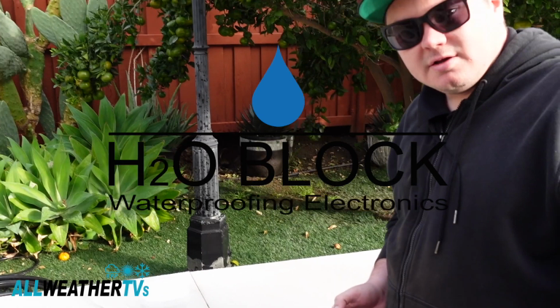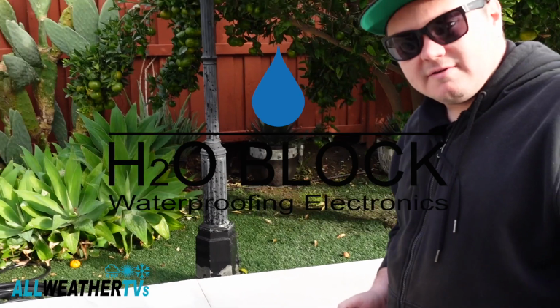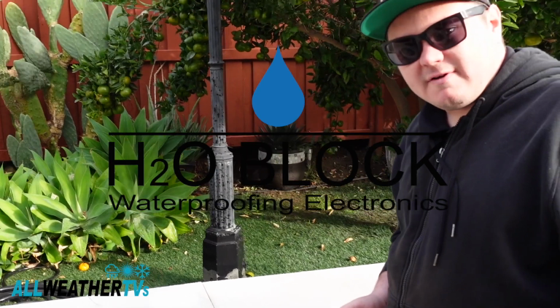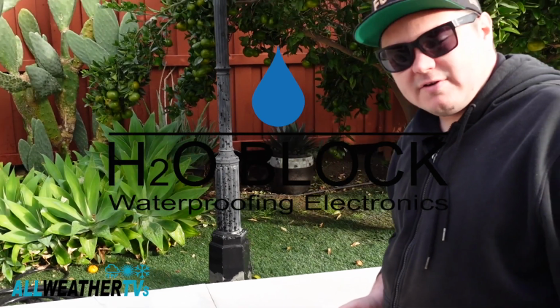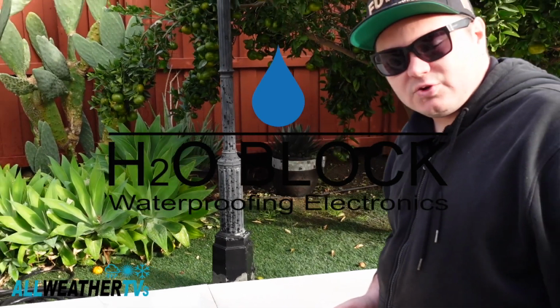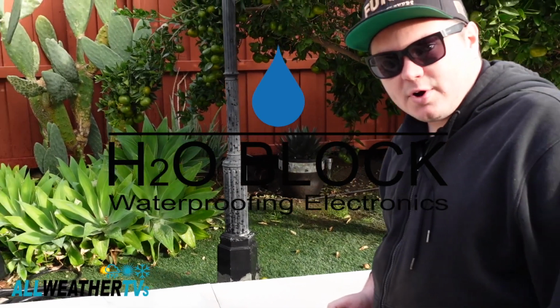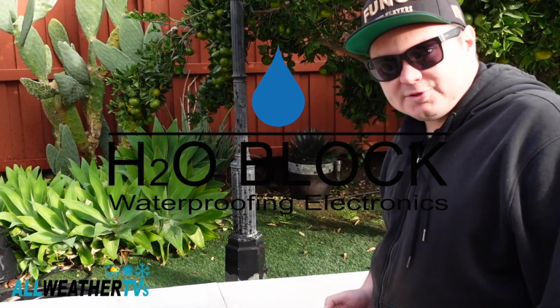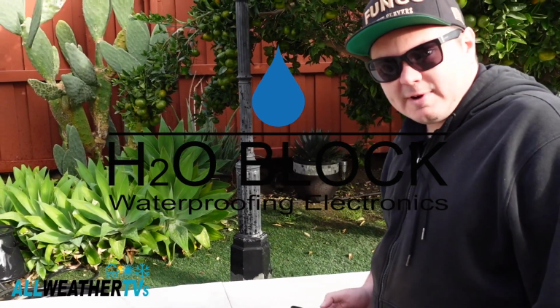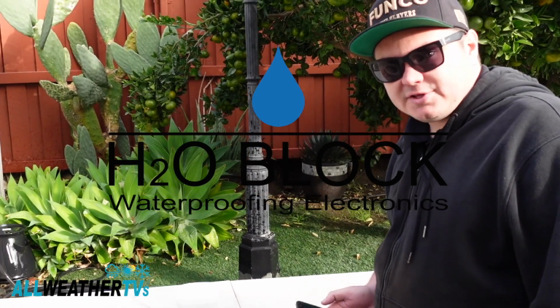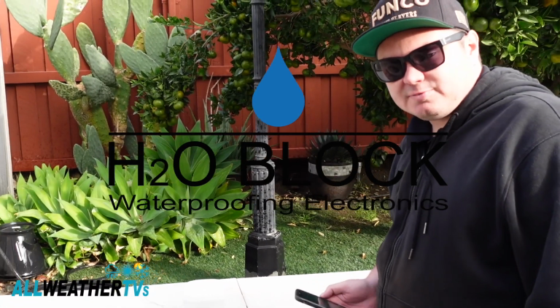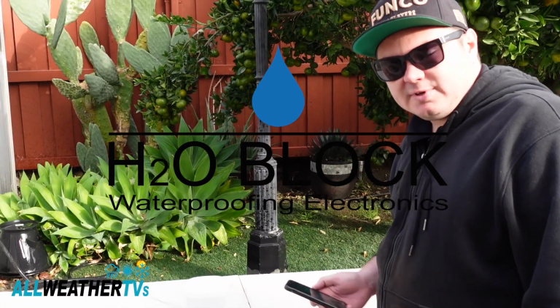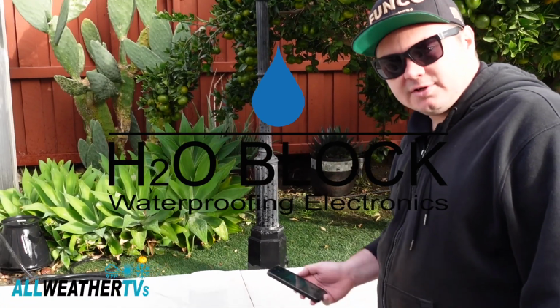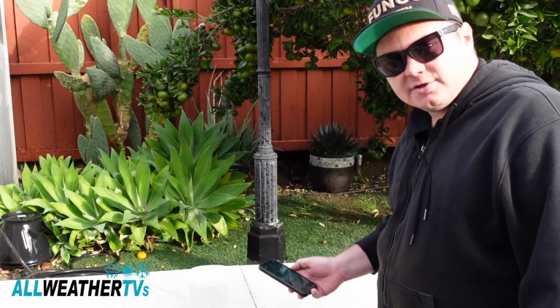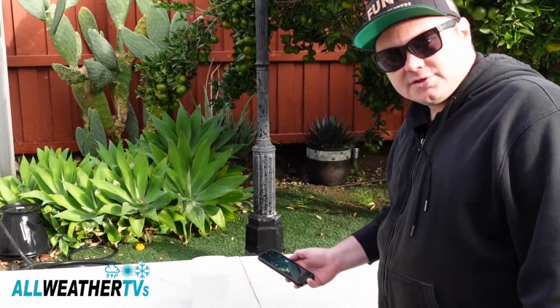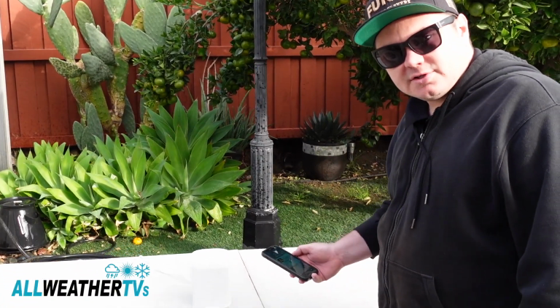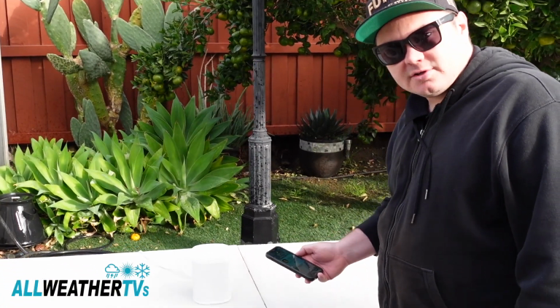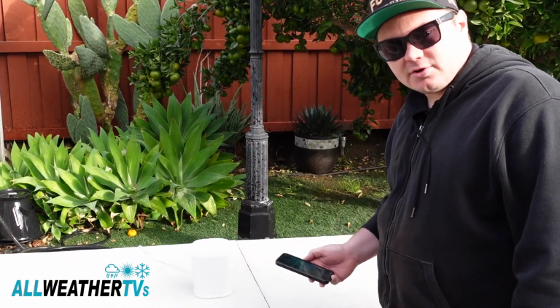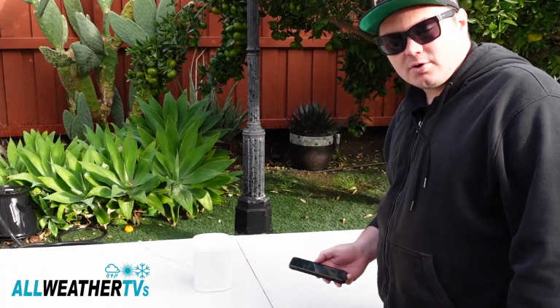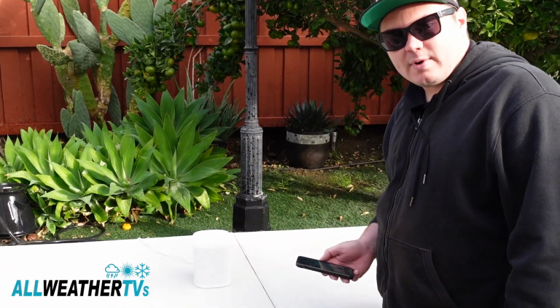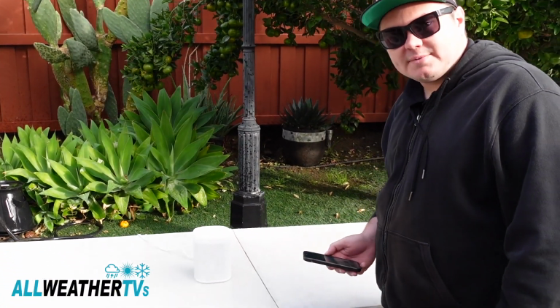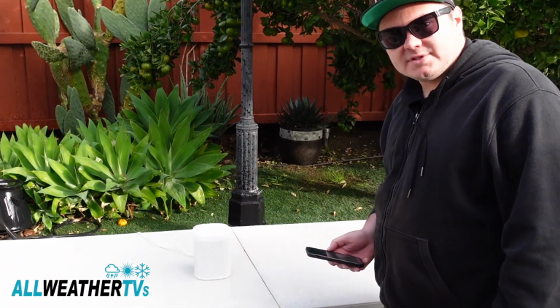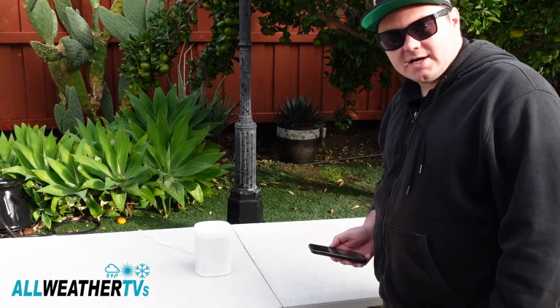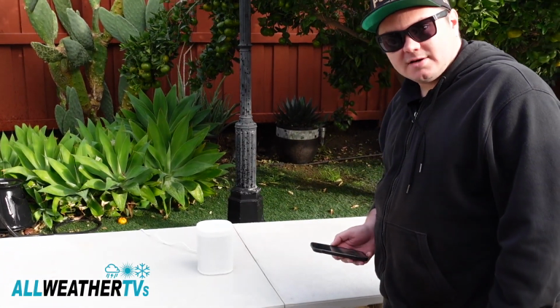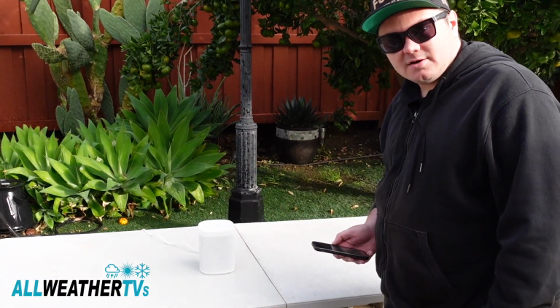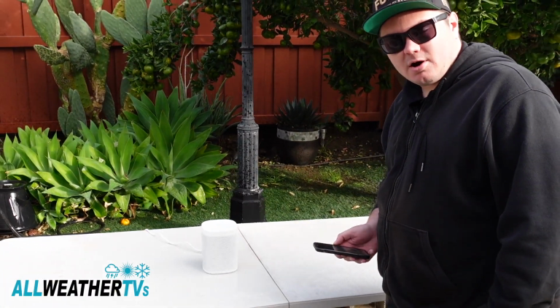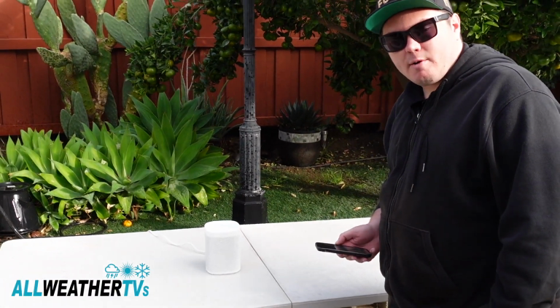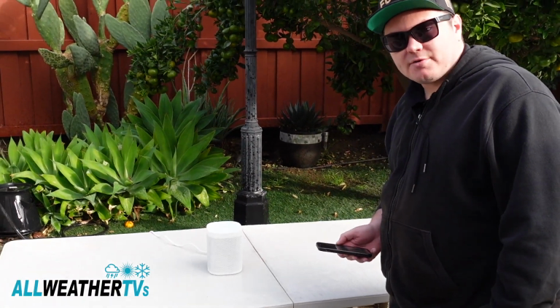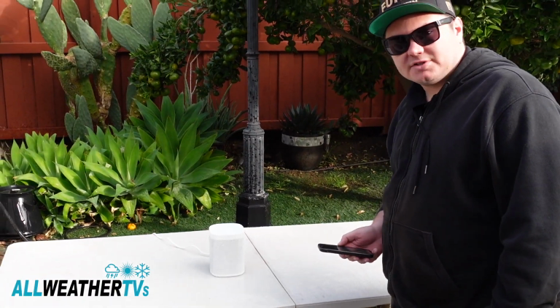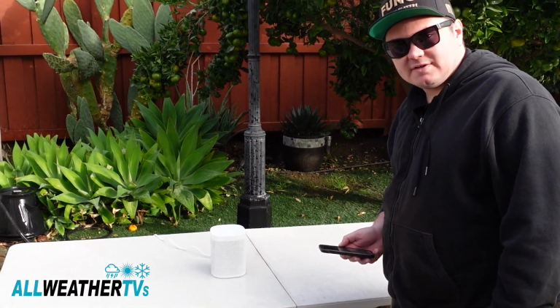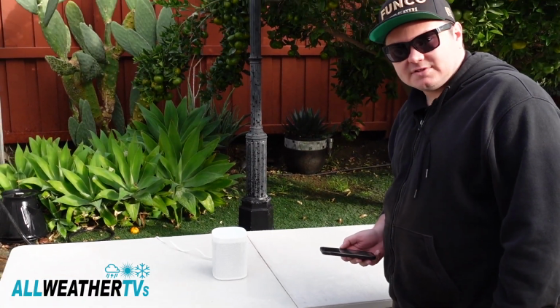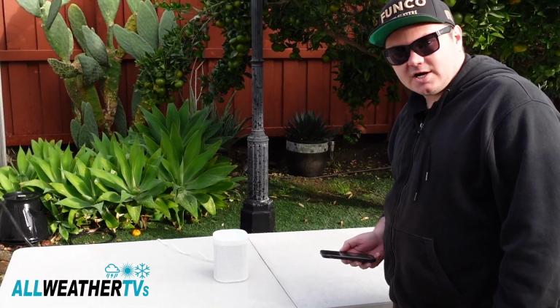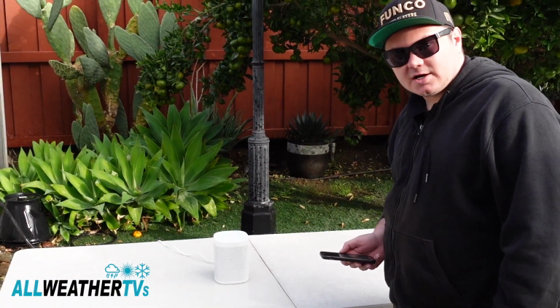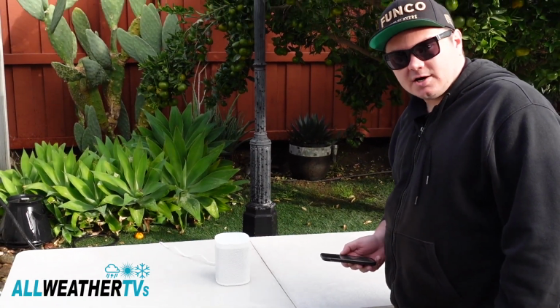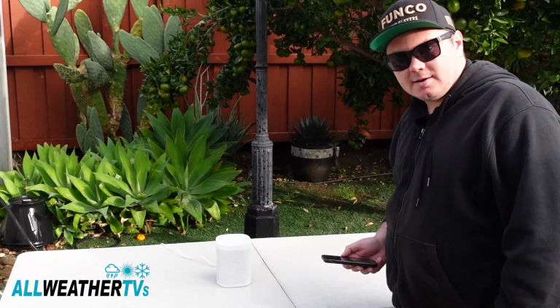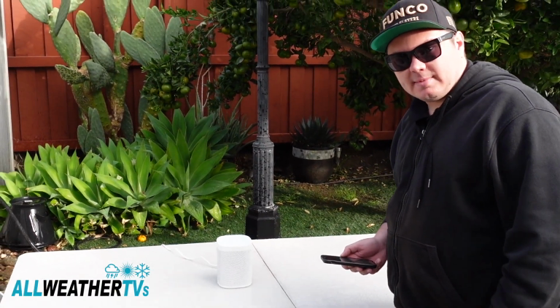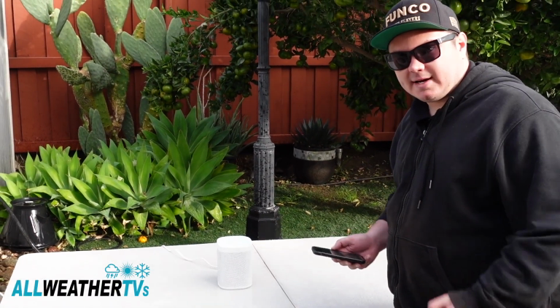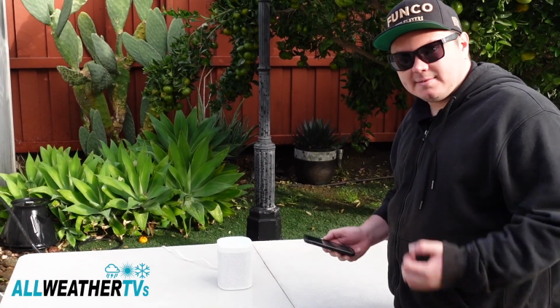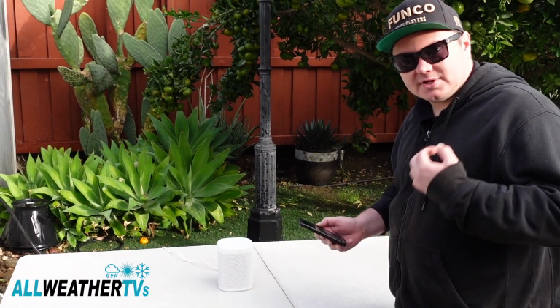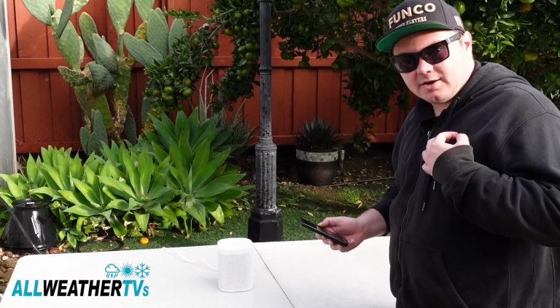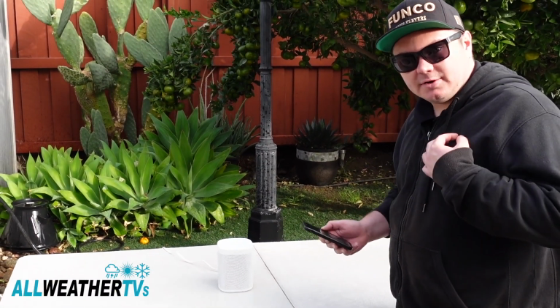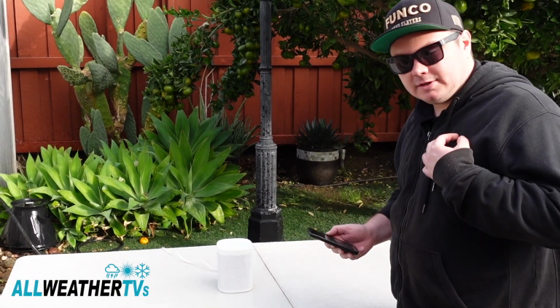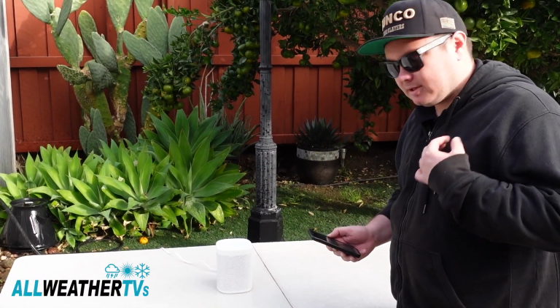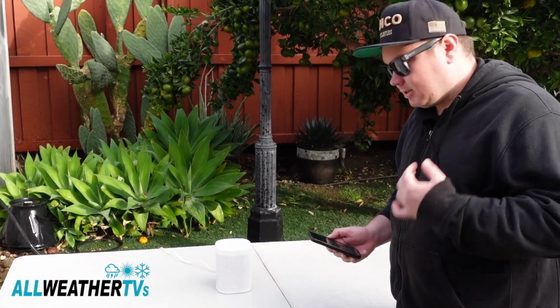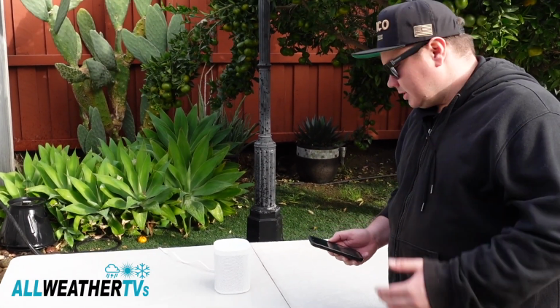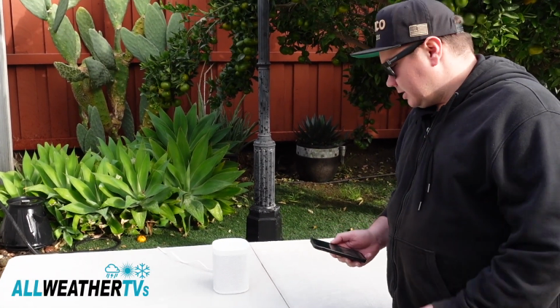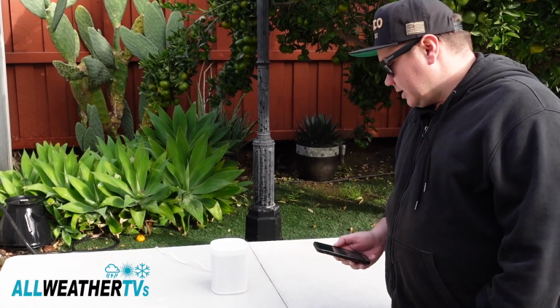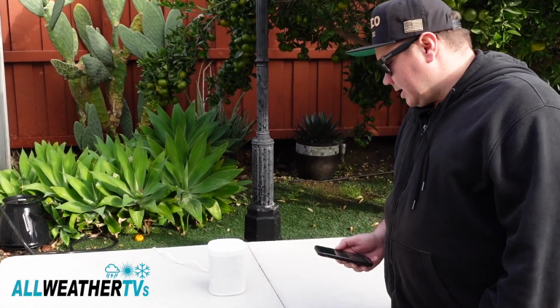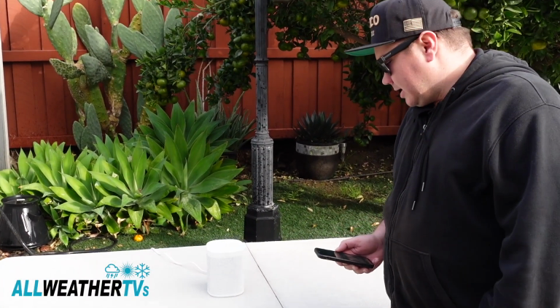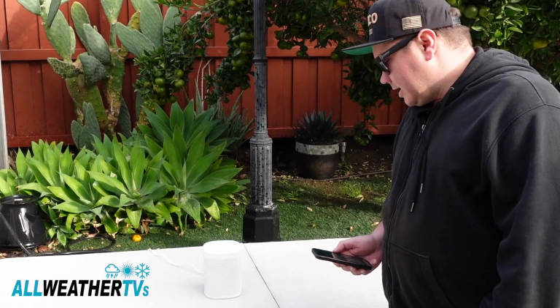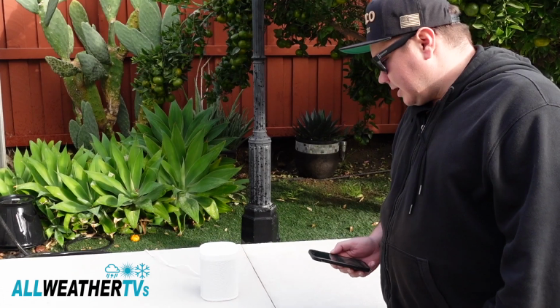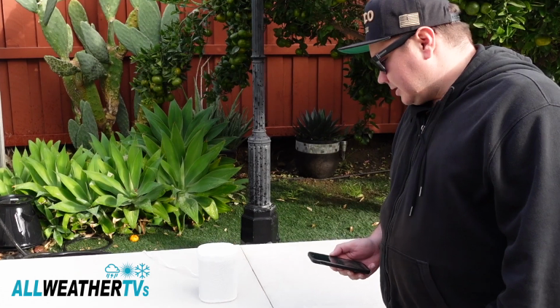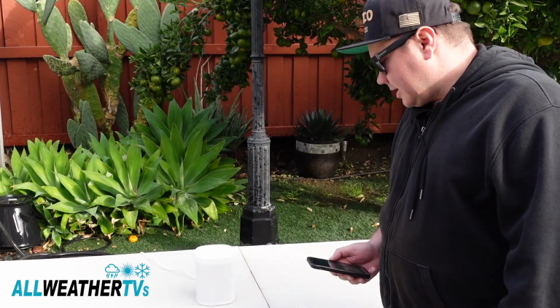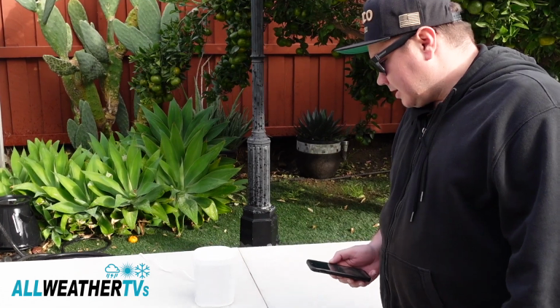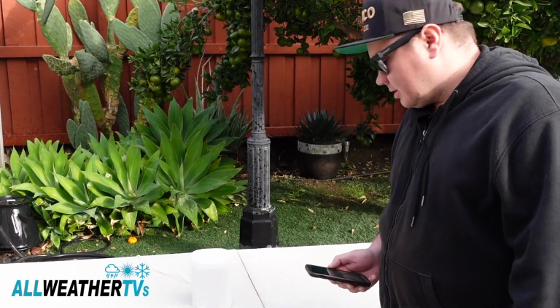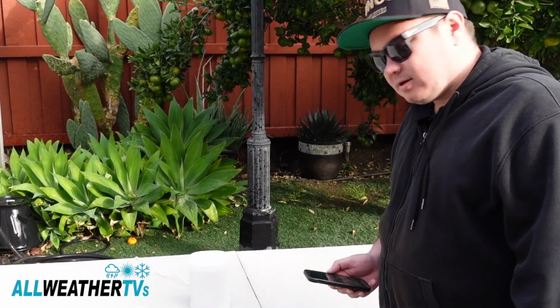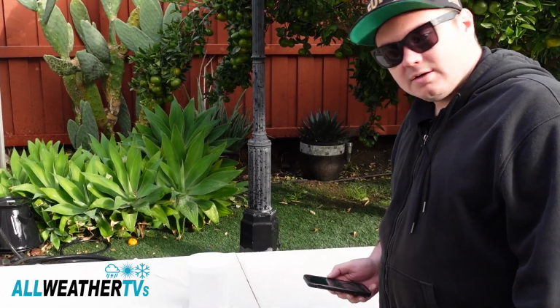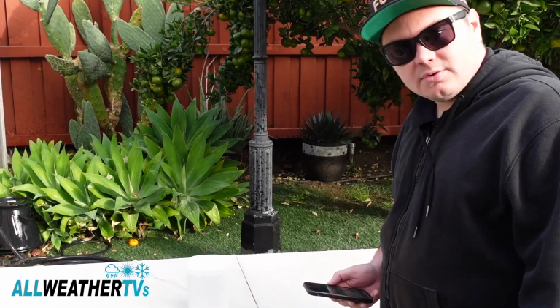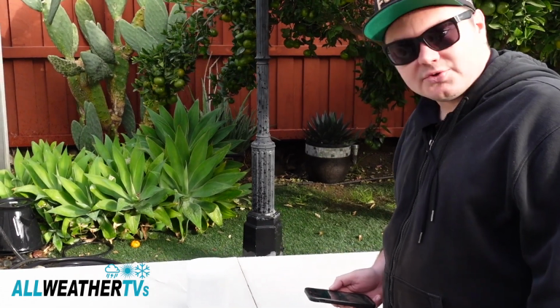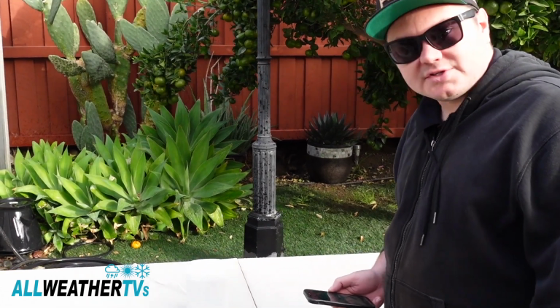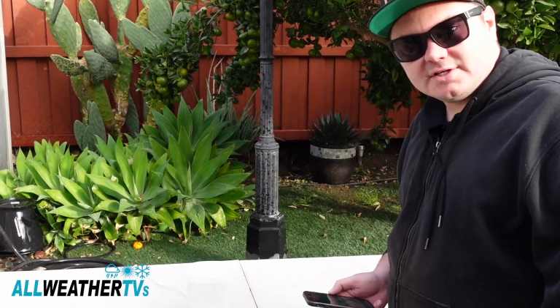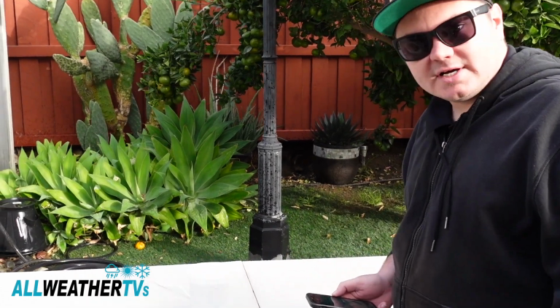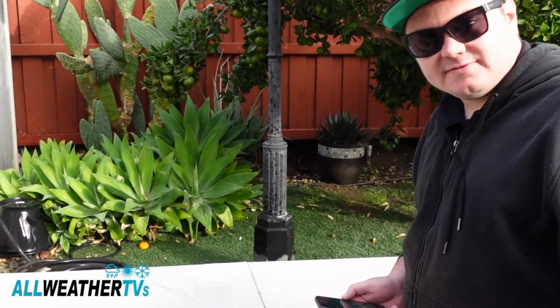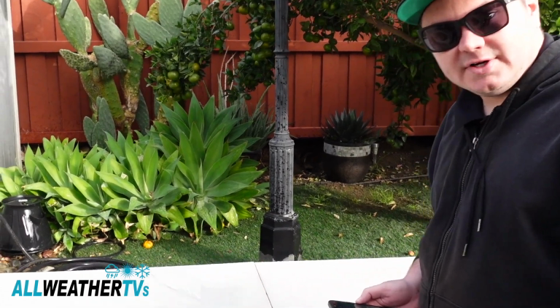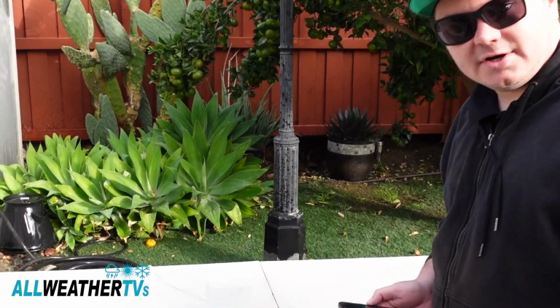If you have any questions about these speakers, they're on our website at allweathertv.com. My name is Aaron, and we'll see you in the next video.